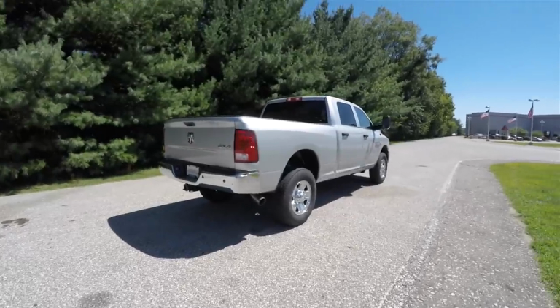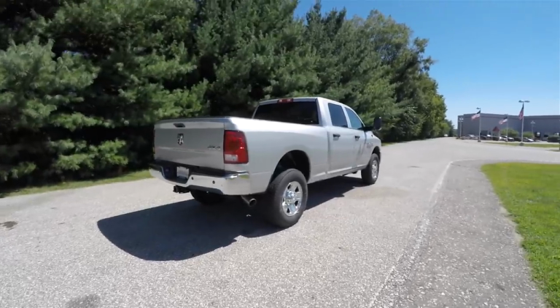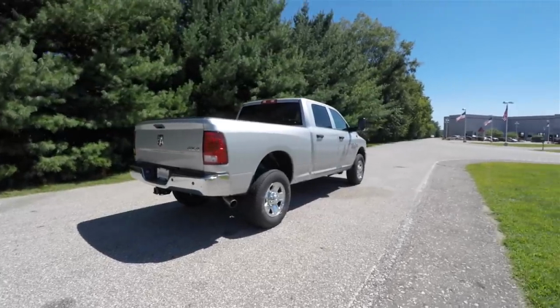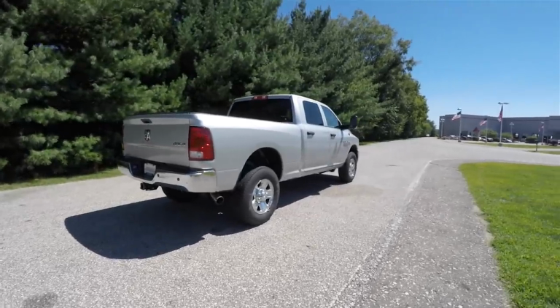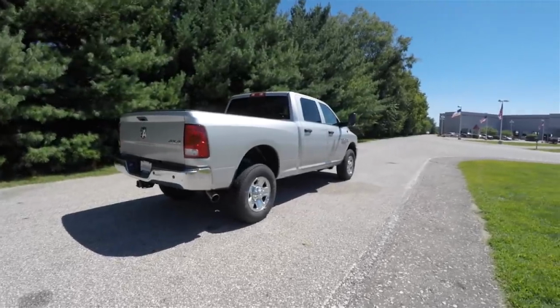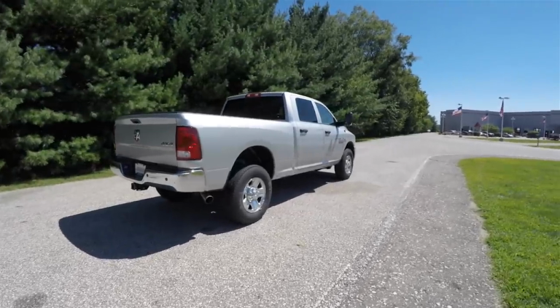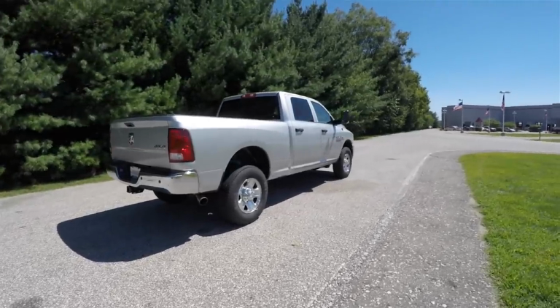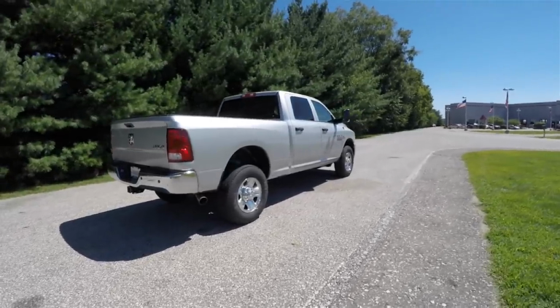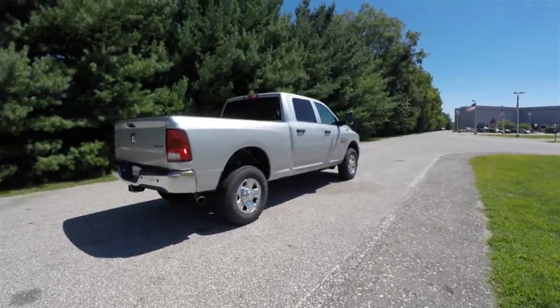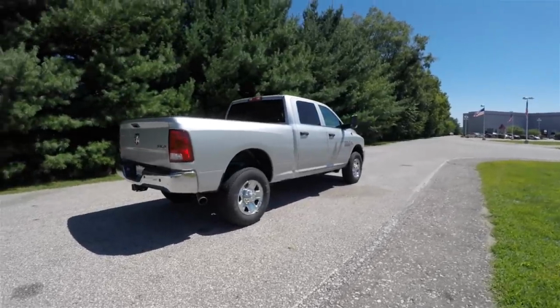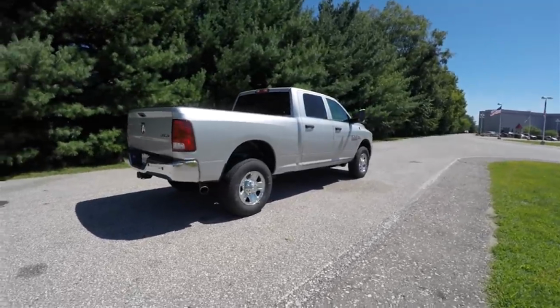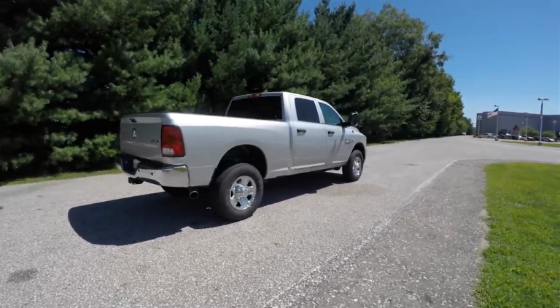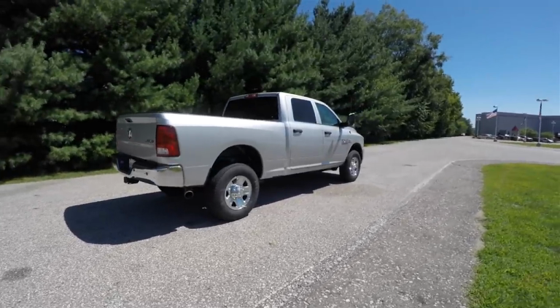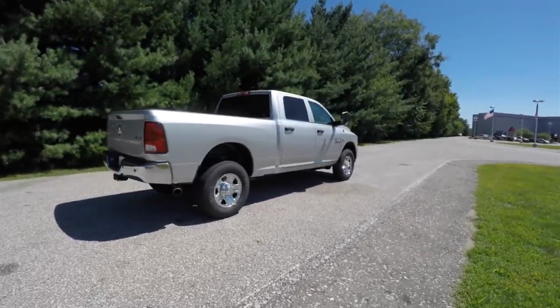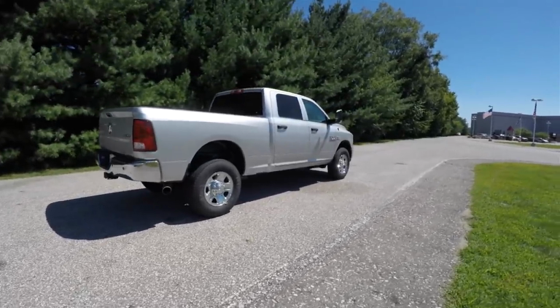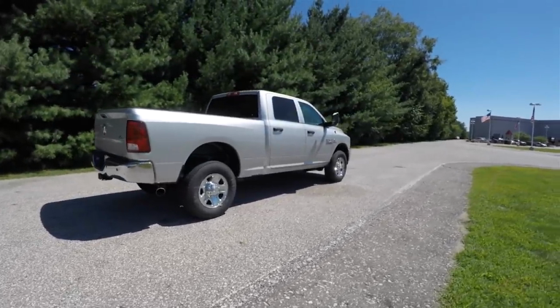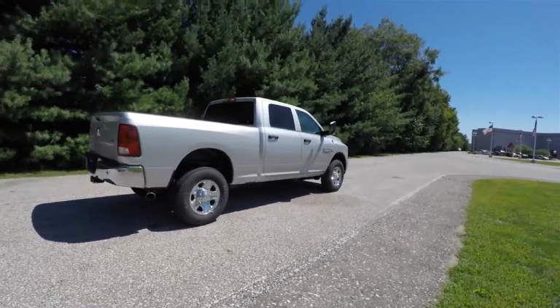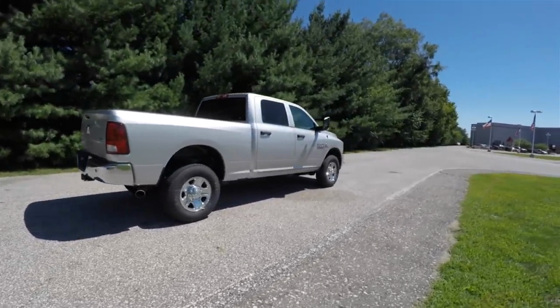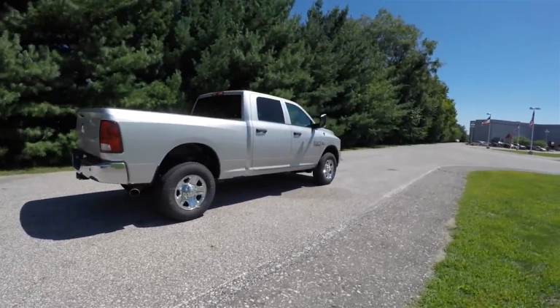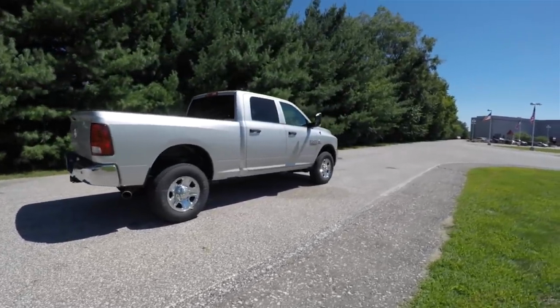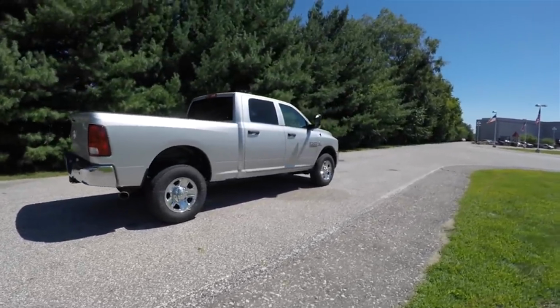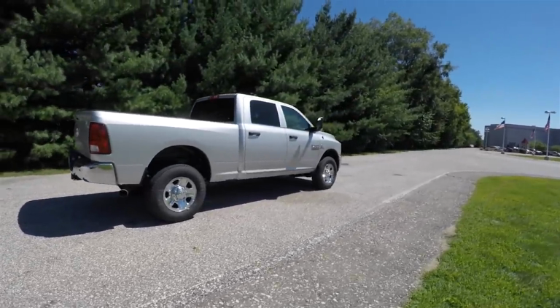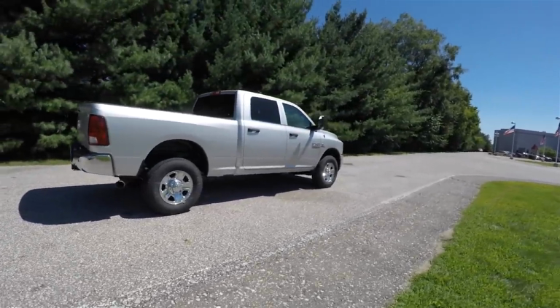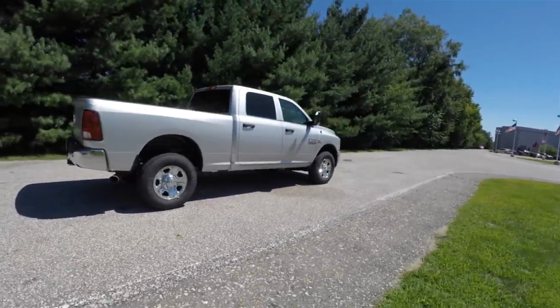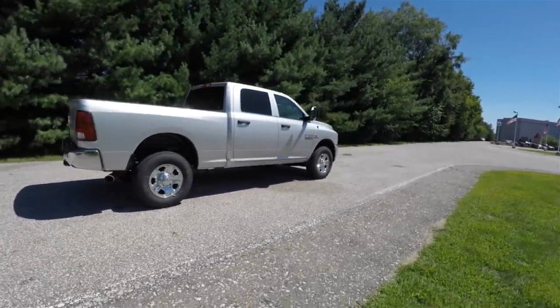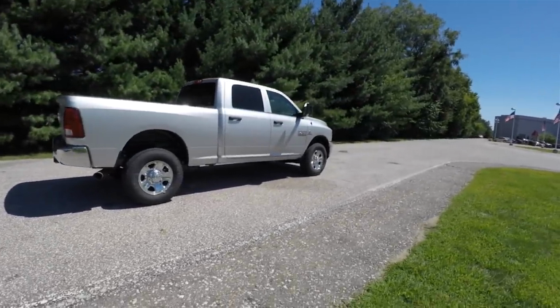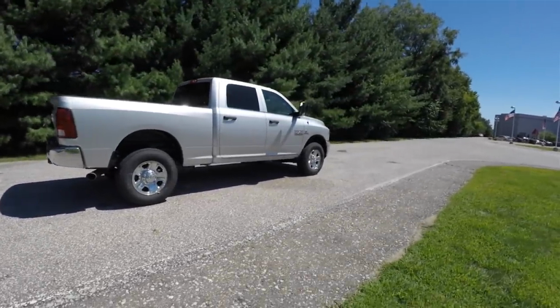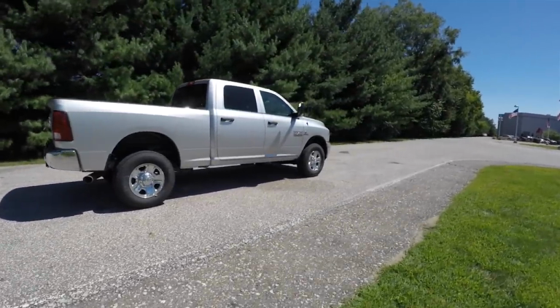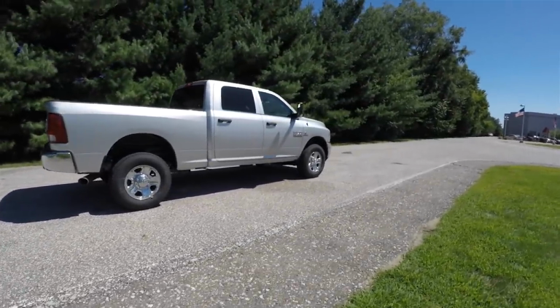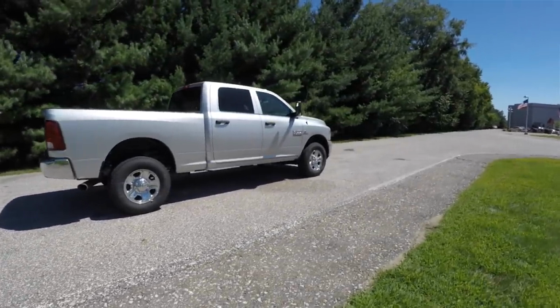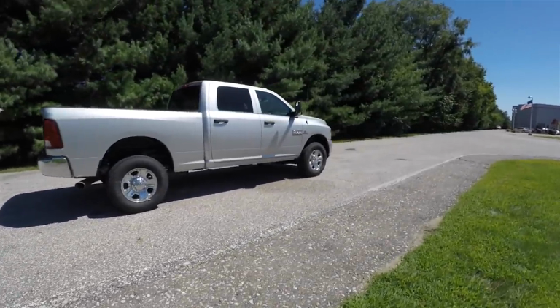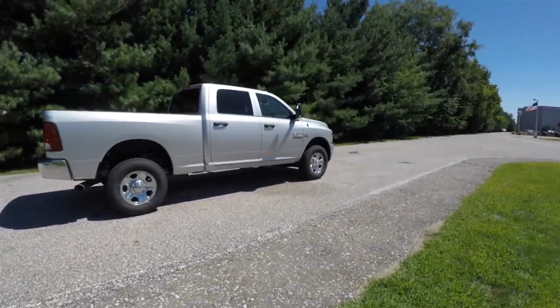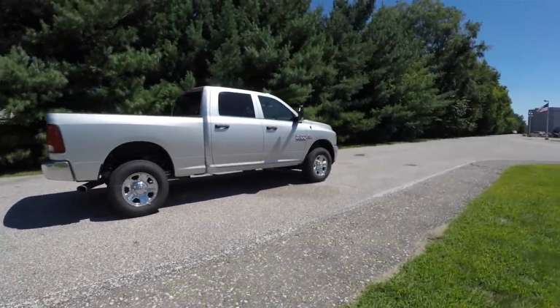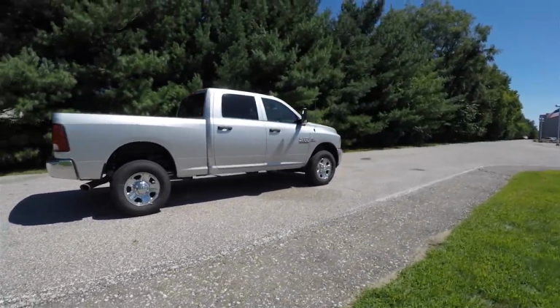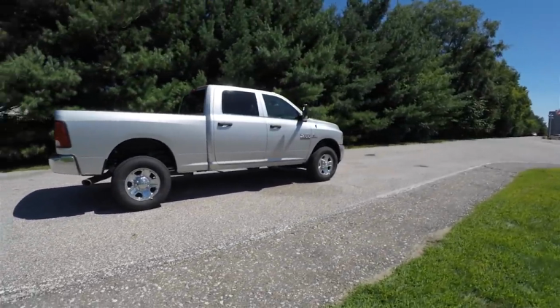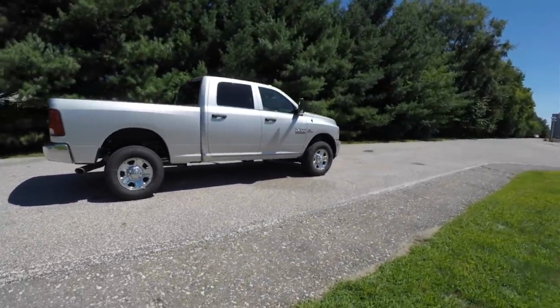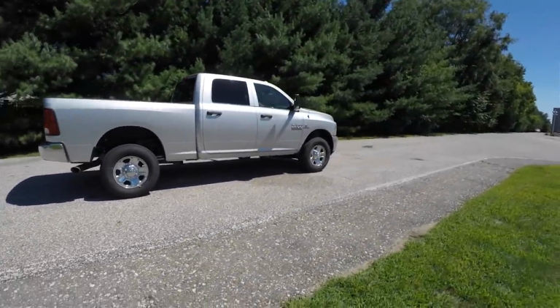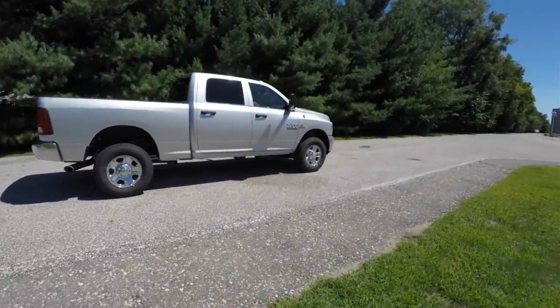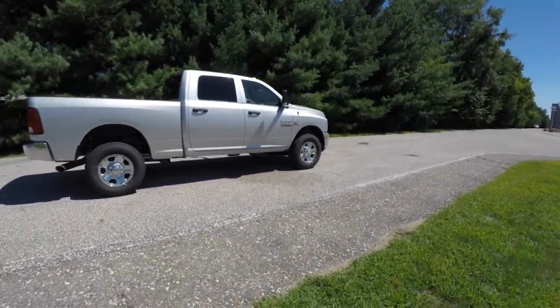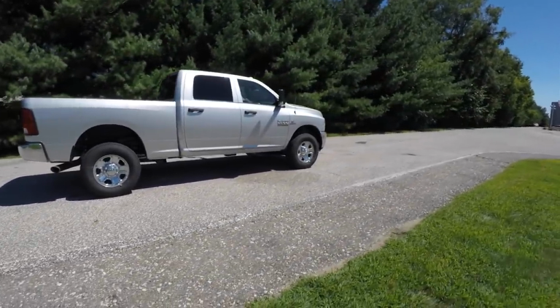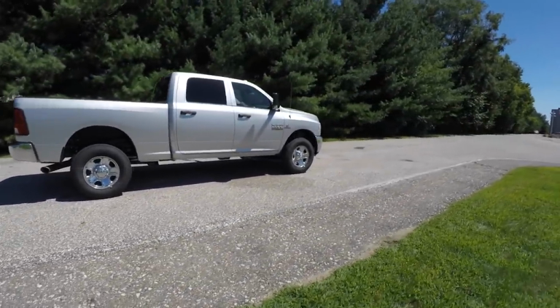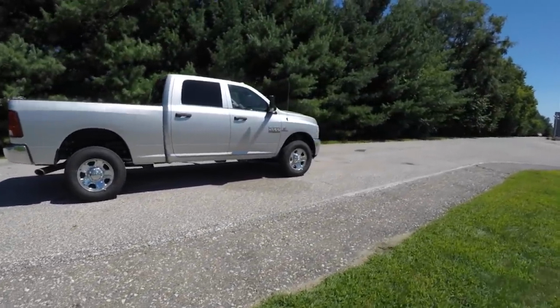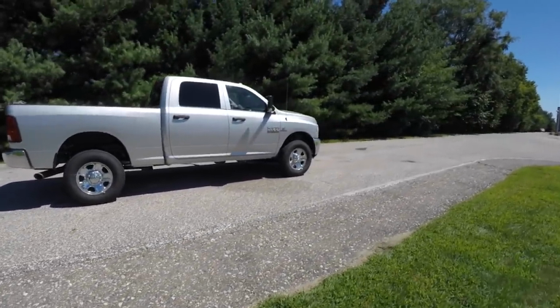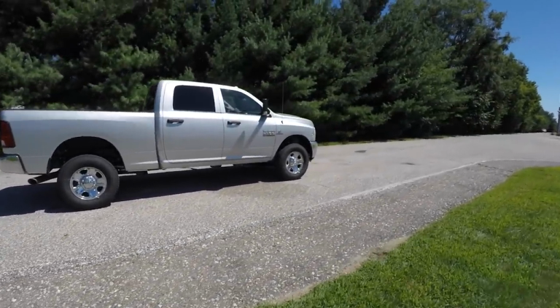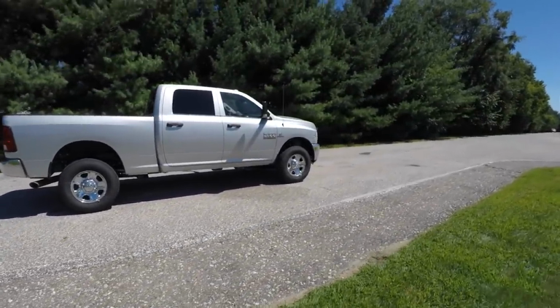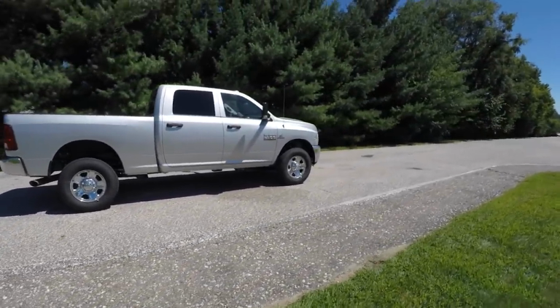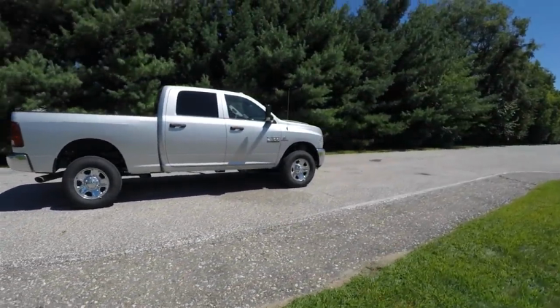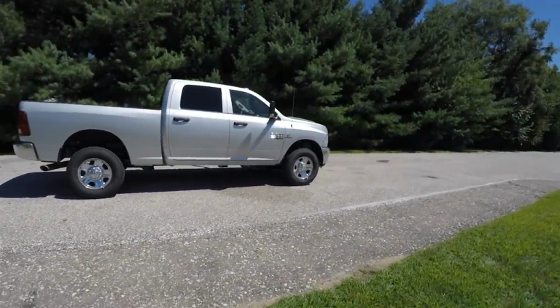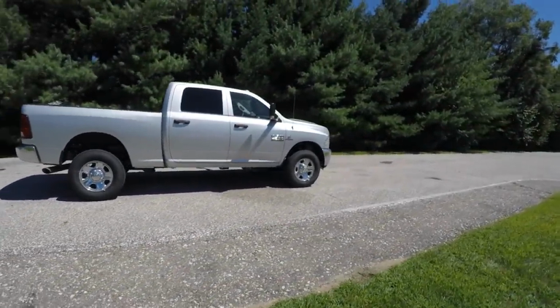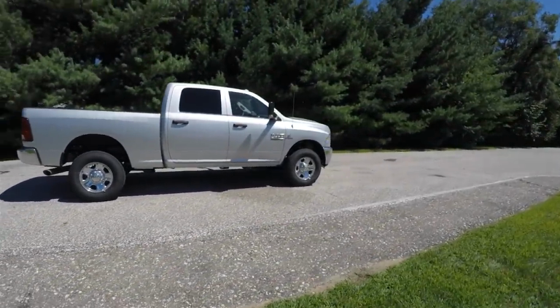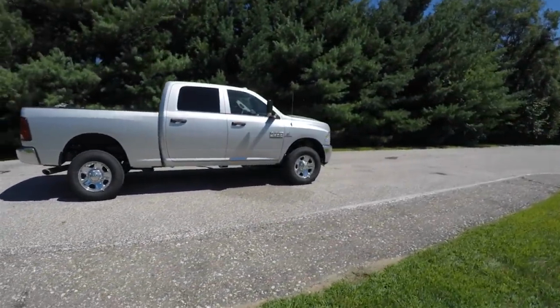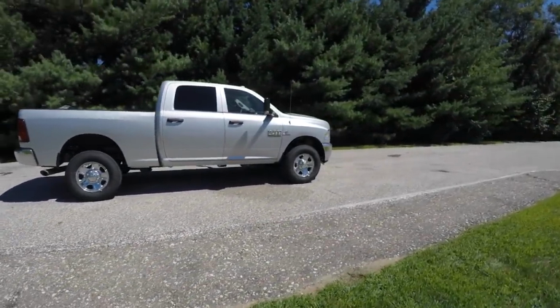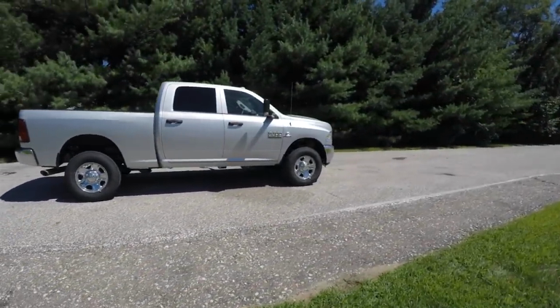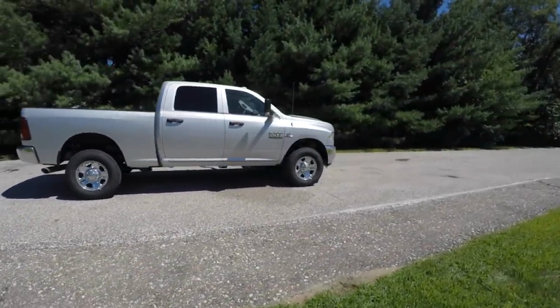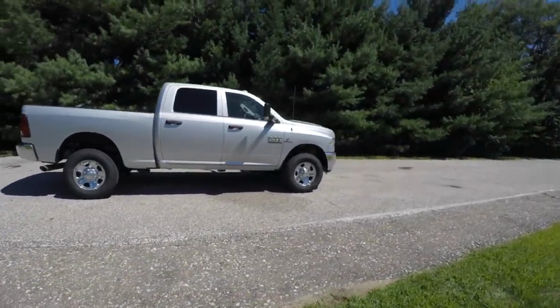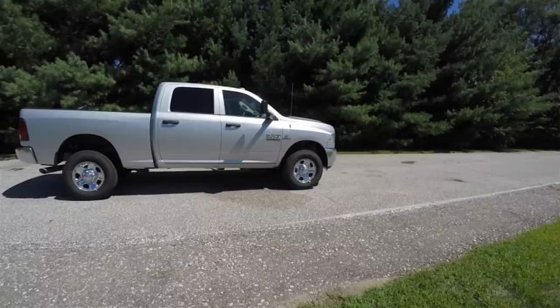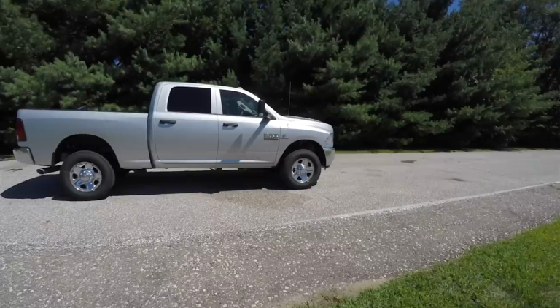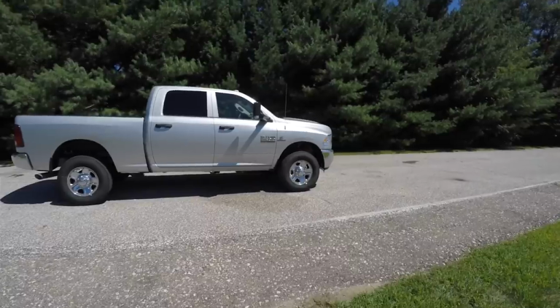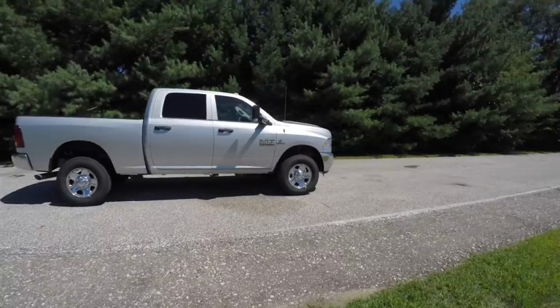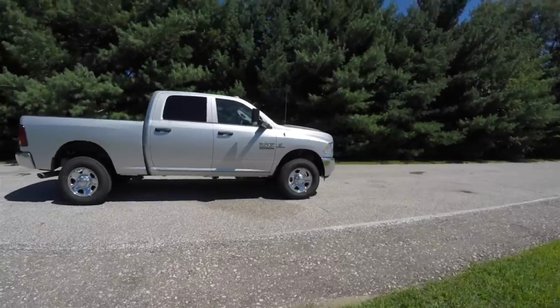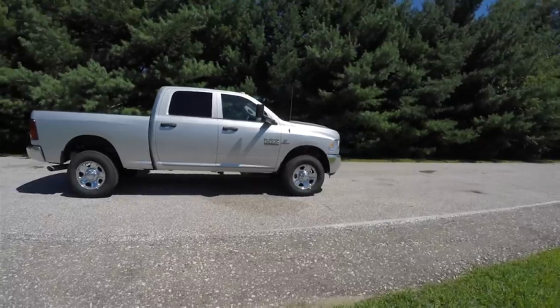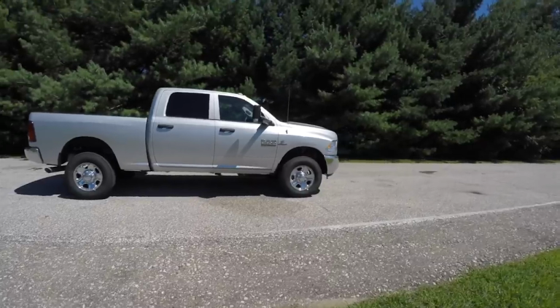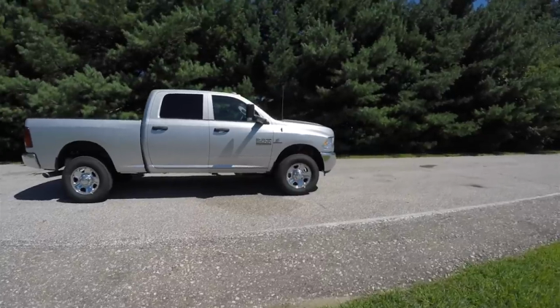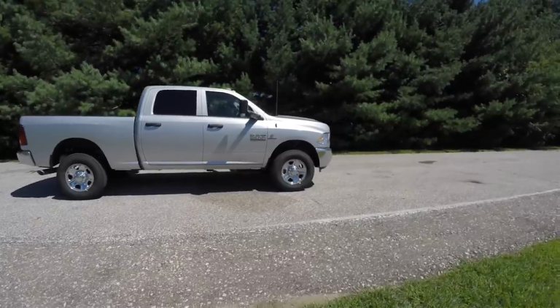All right, let's just conclude our quick walk around look at this brand new 2016 Ram 2500 Tradesman Crew Cab.